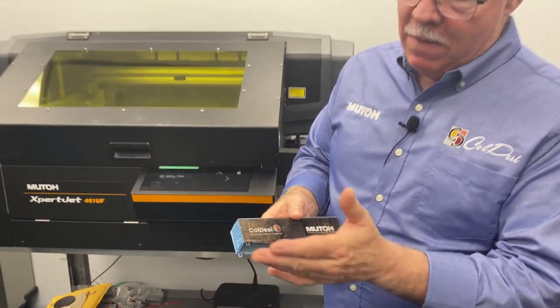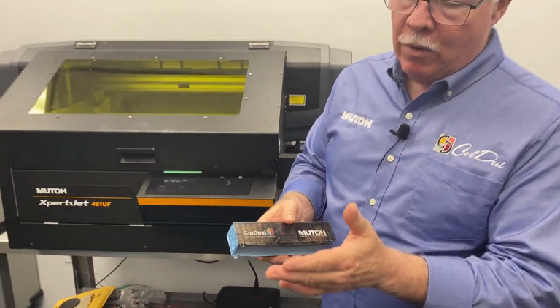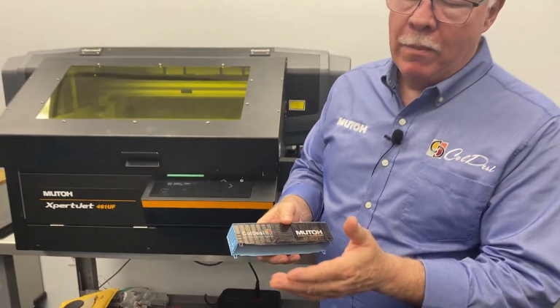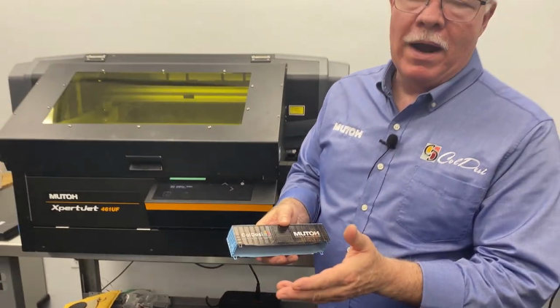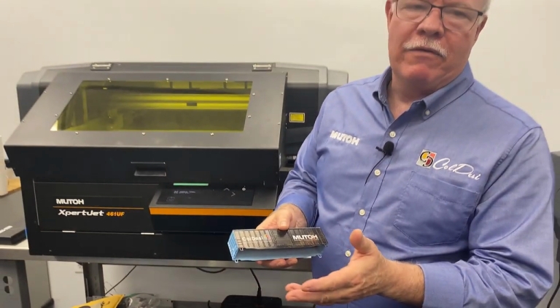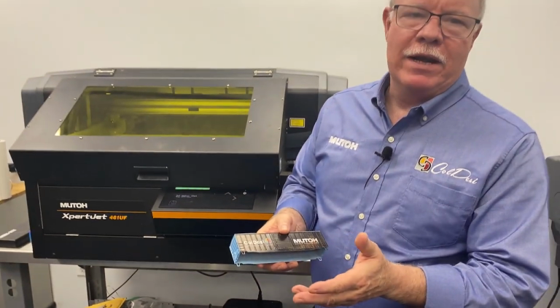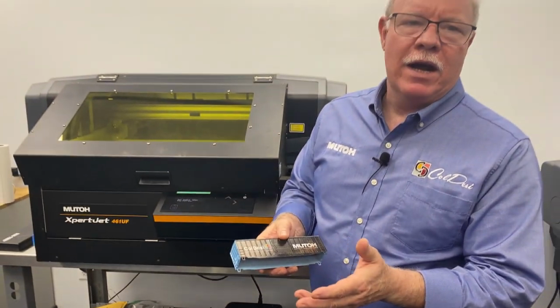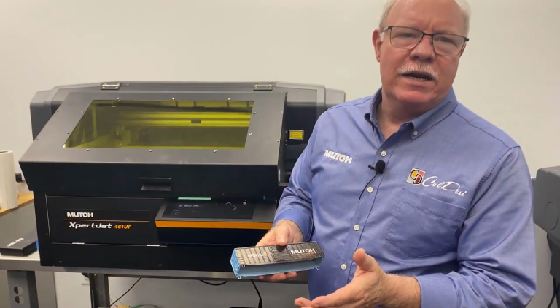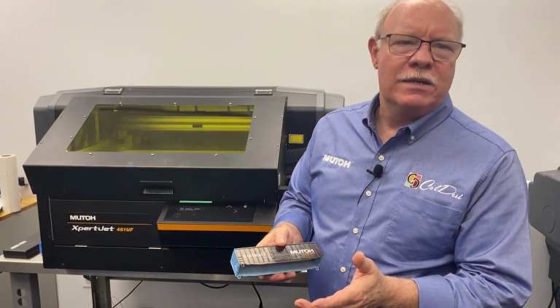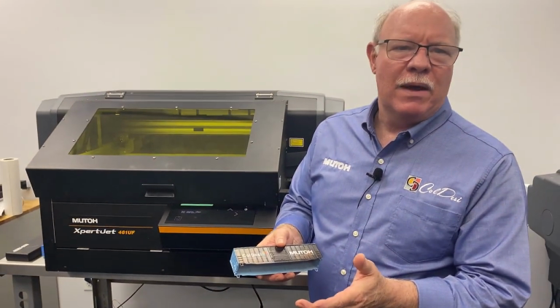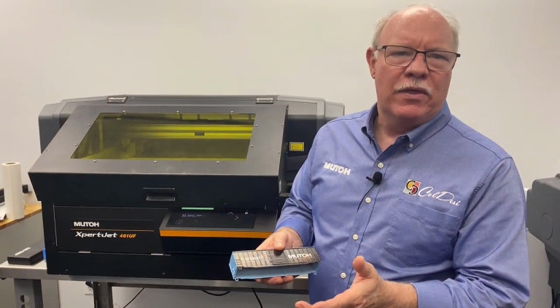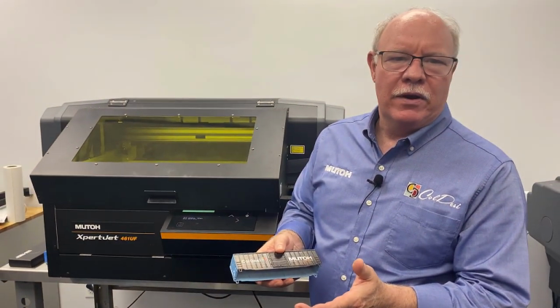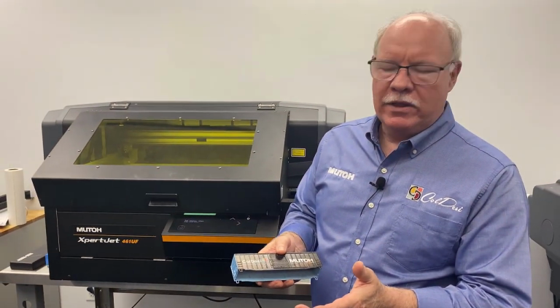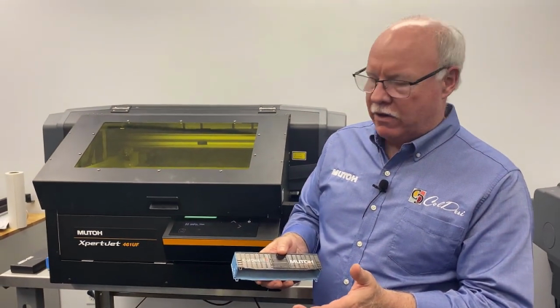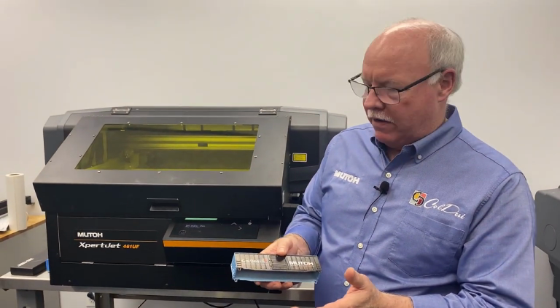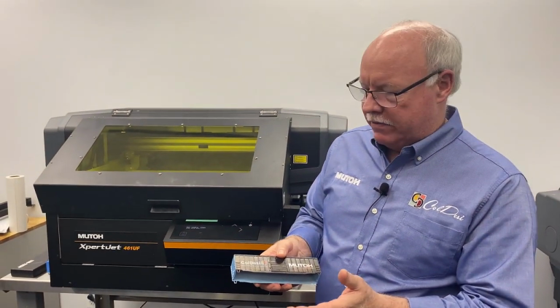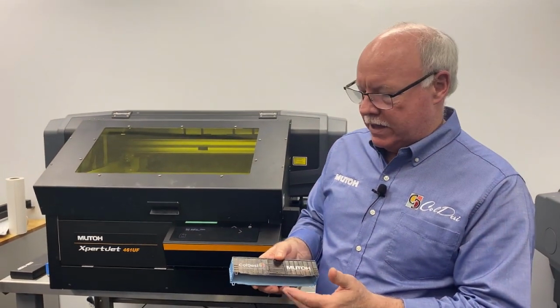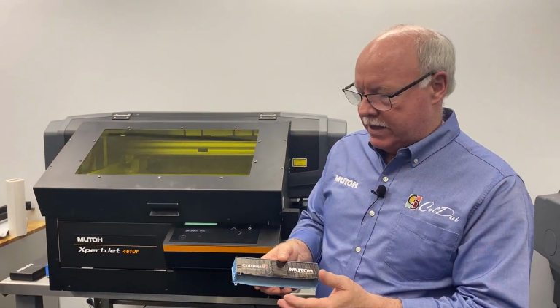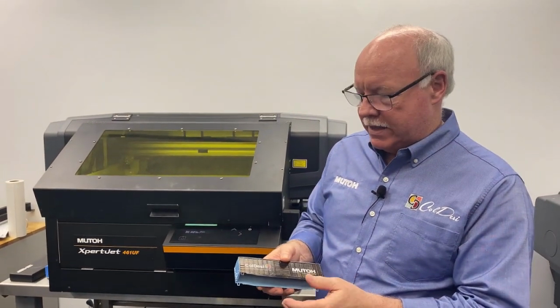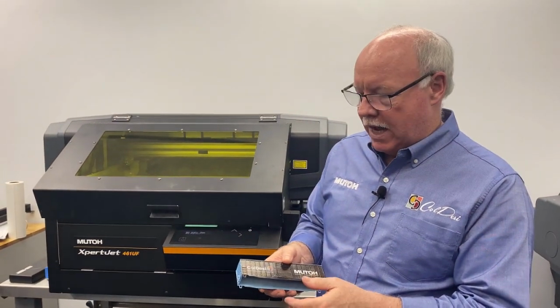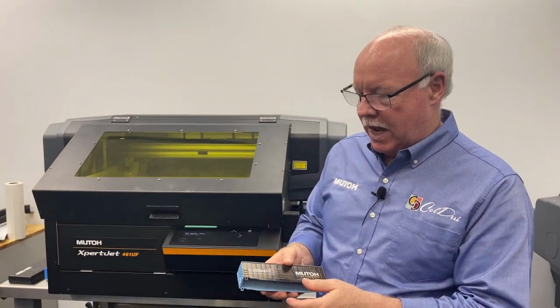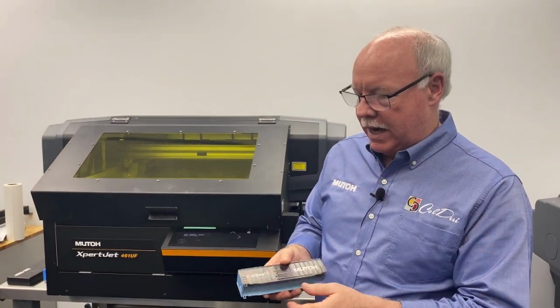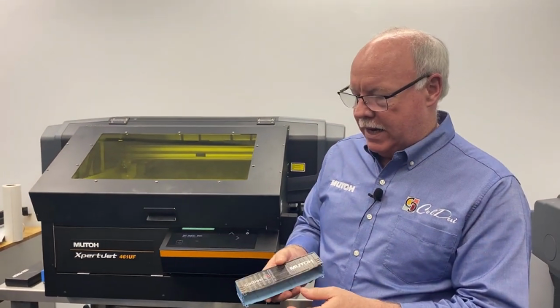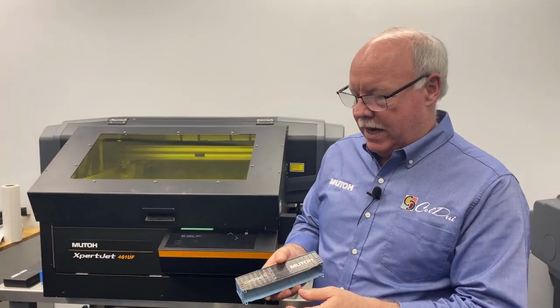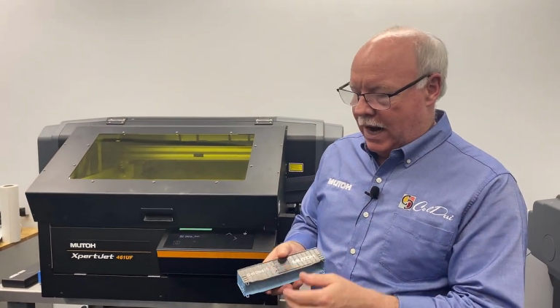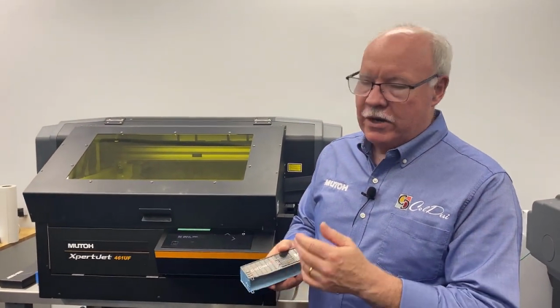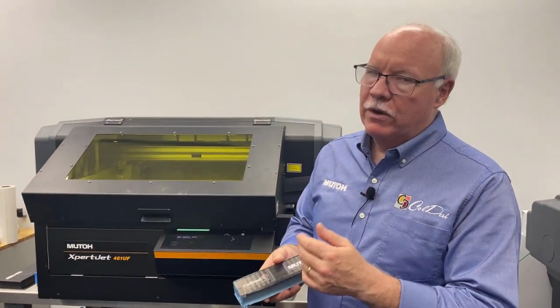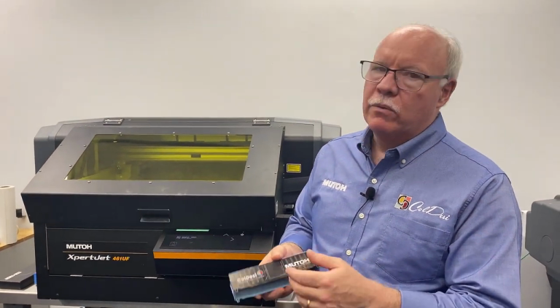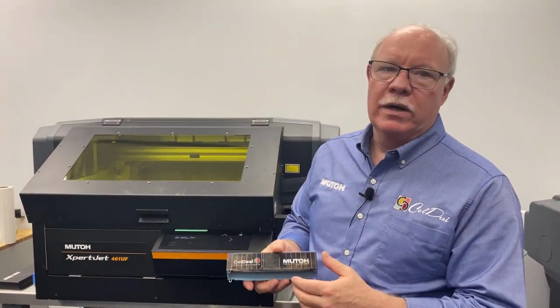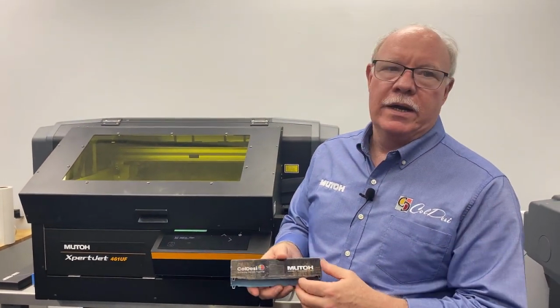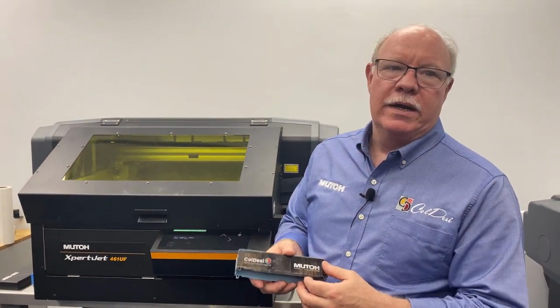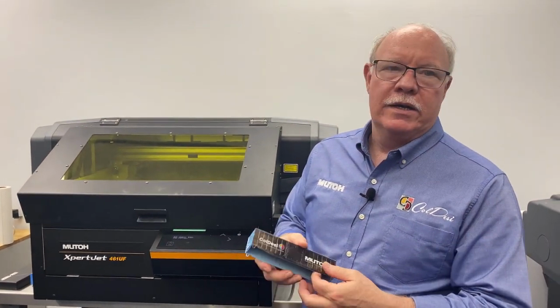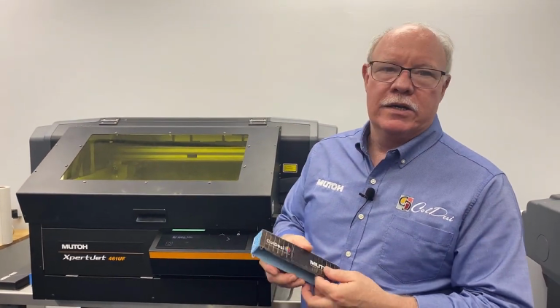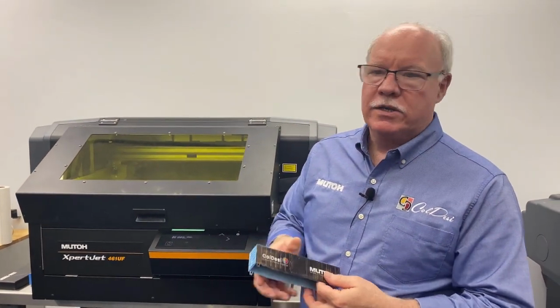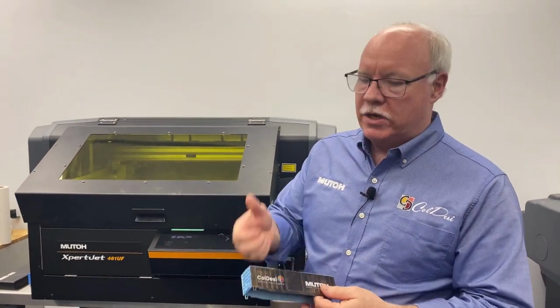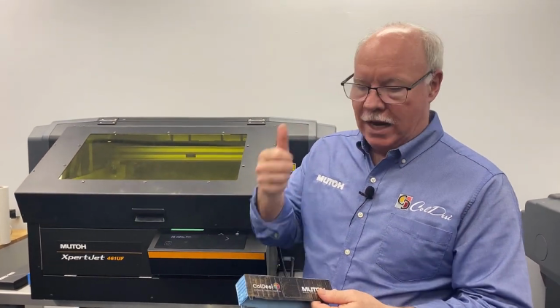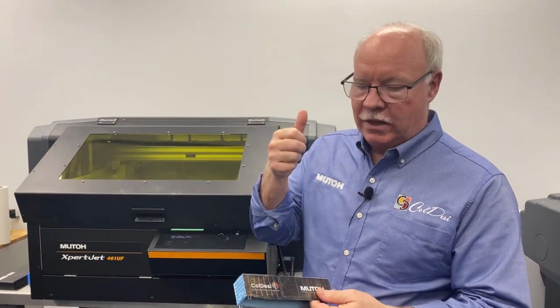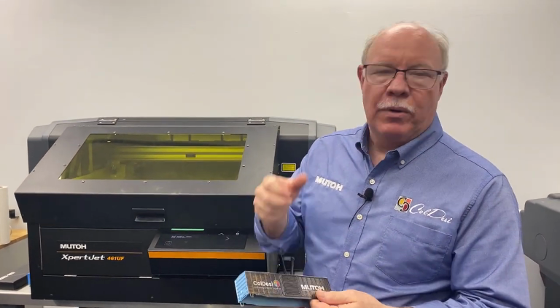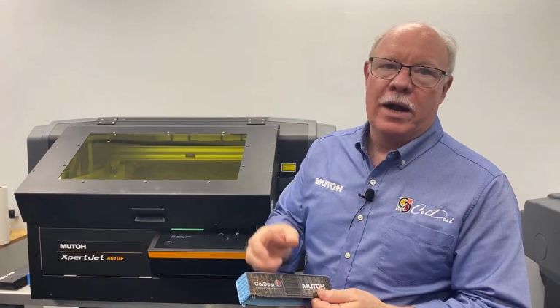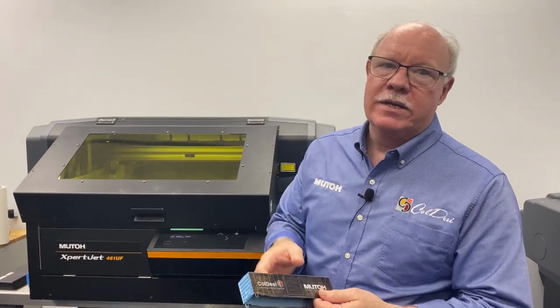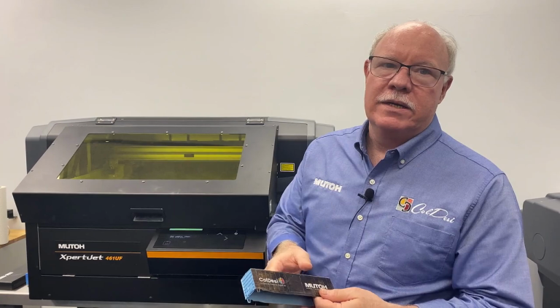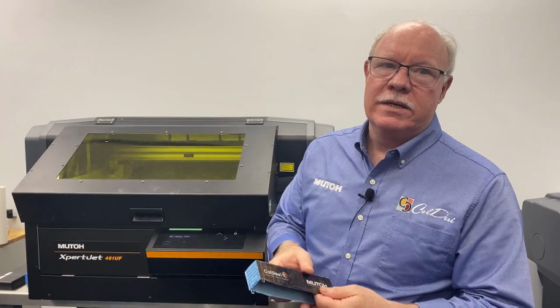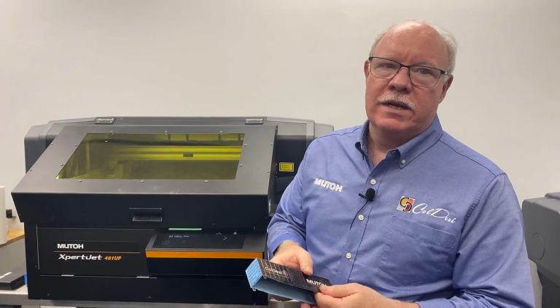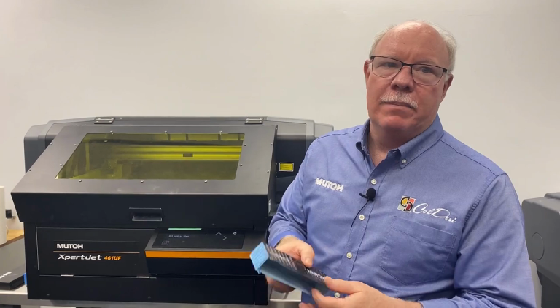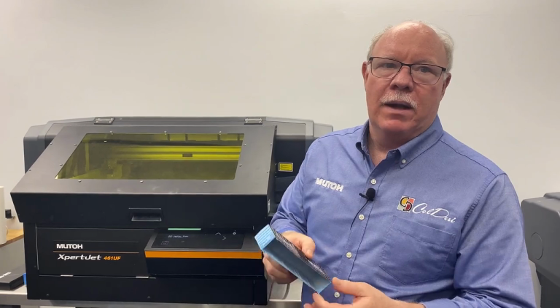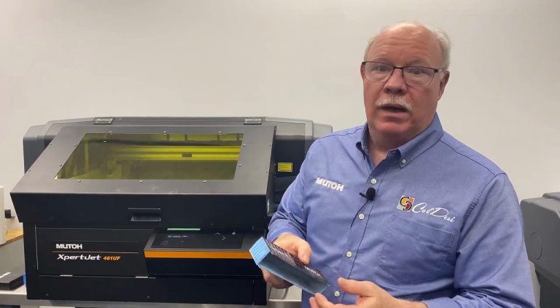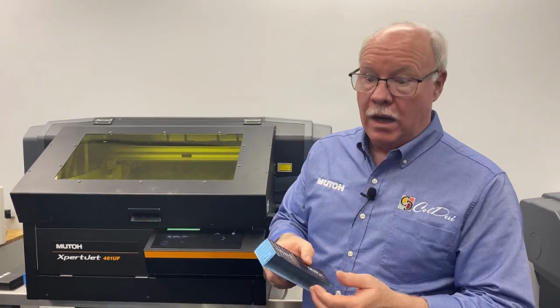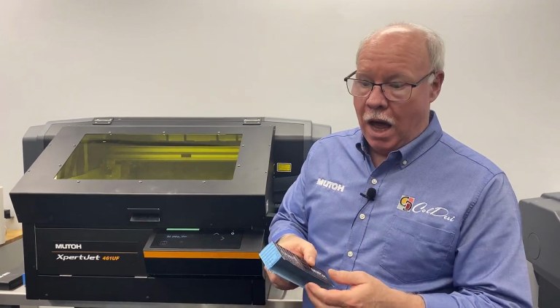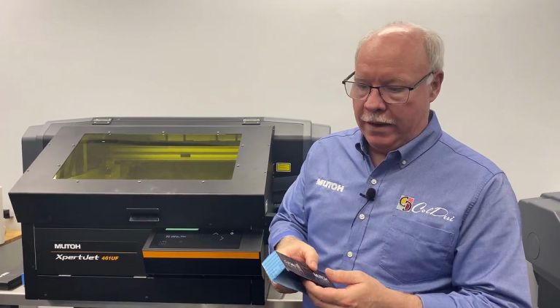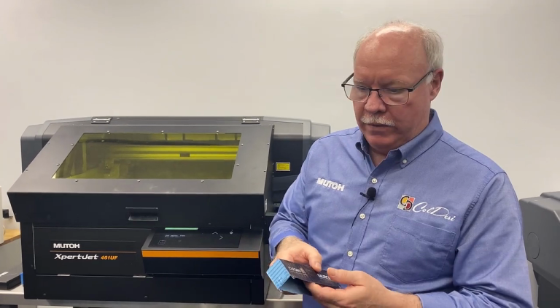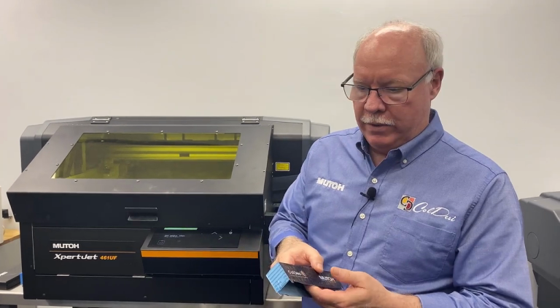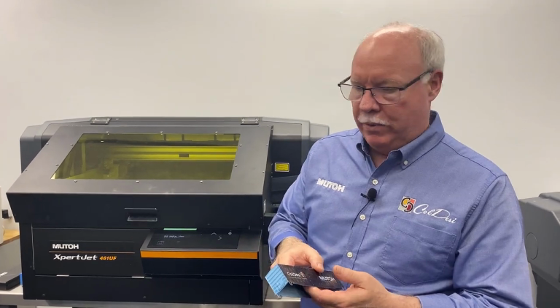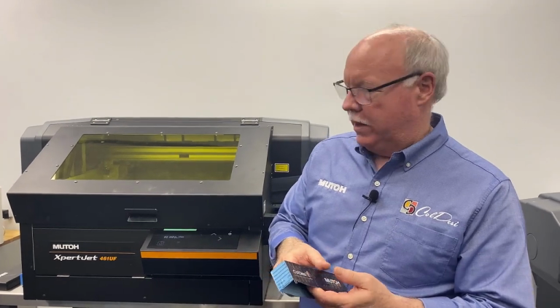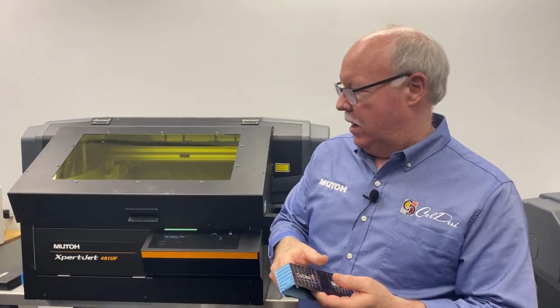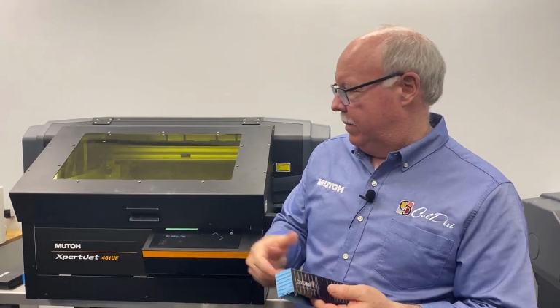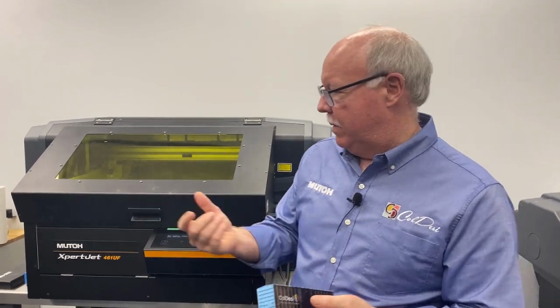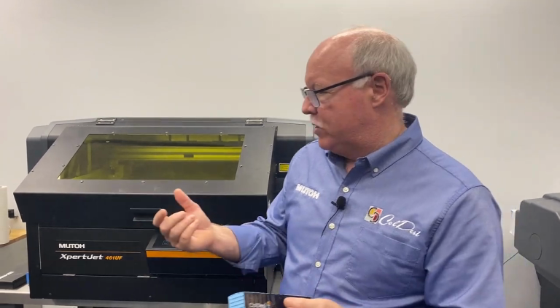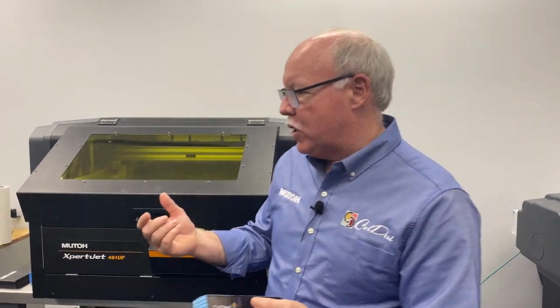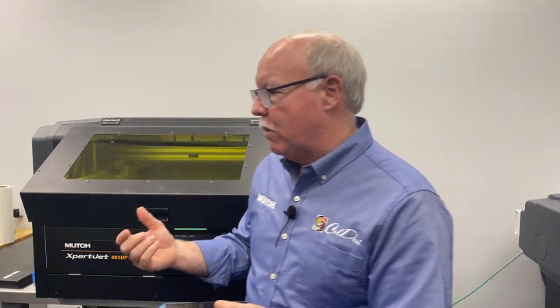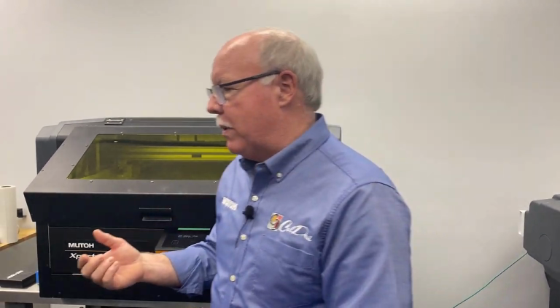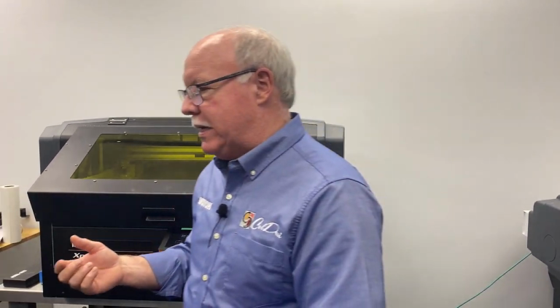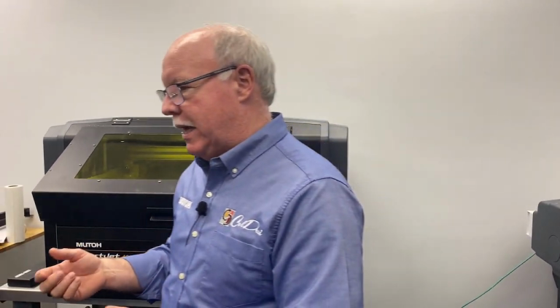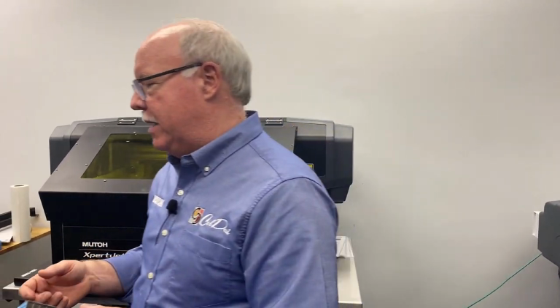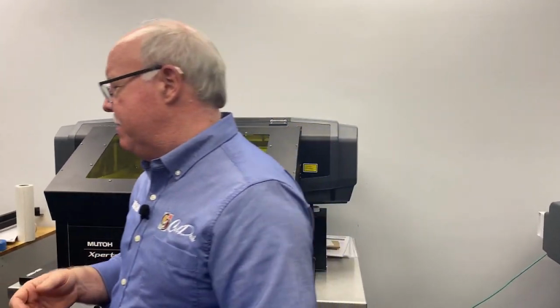Minimal amount of ink on these — about 30 to 35 cents a side — and you can really just jack the price up a lot when you're printing on them. Let me show you what we did.